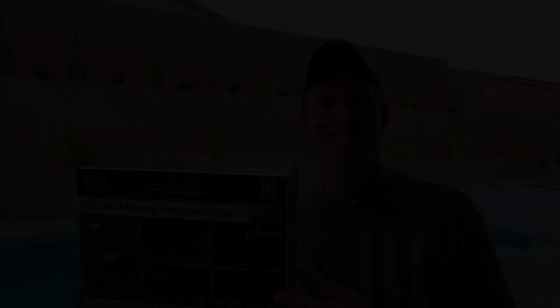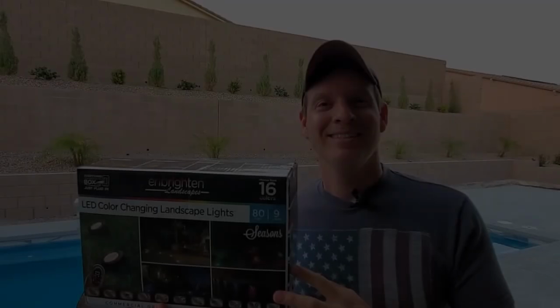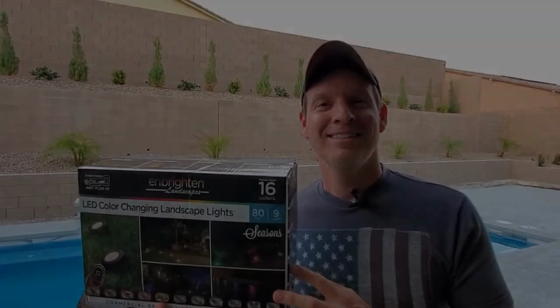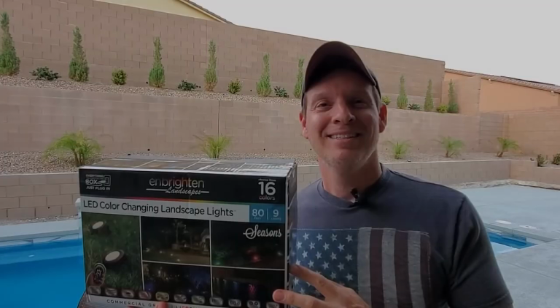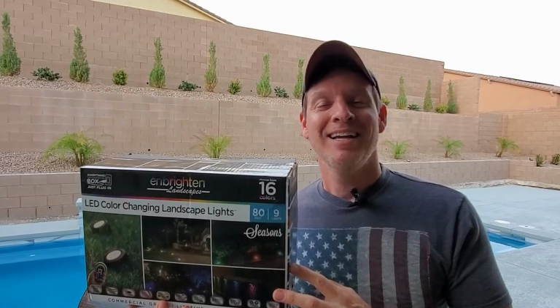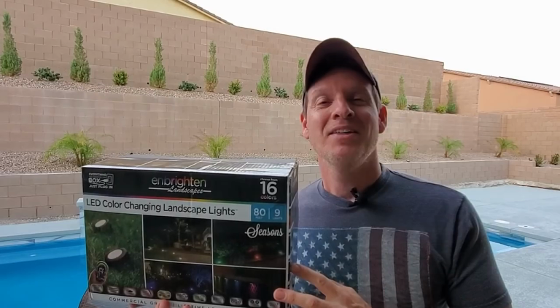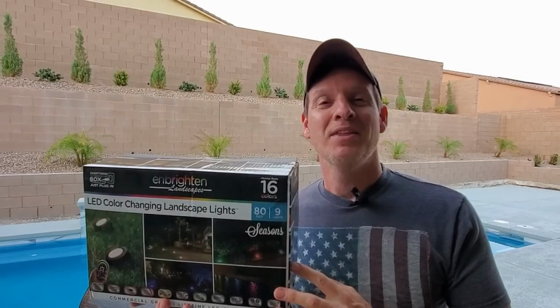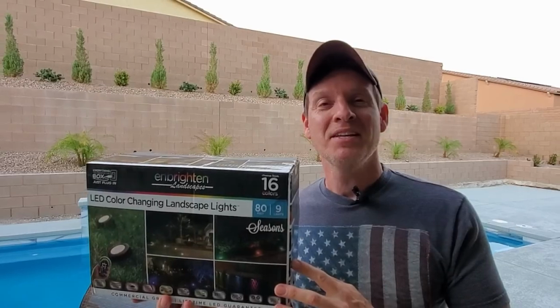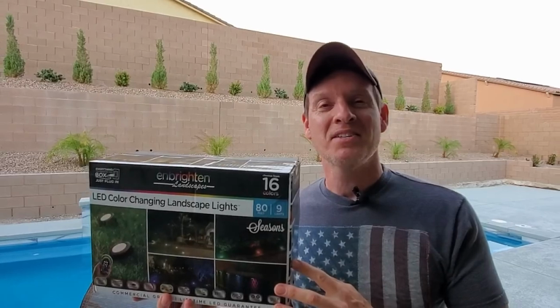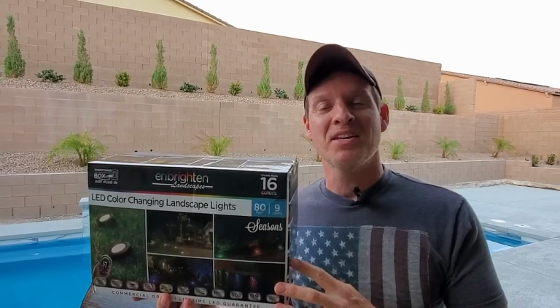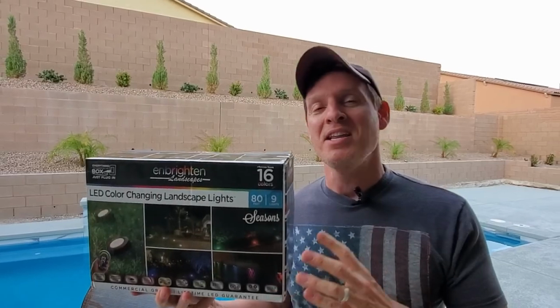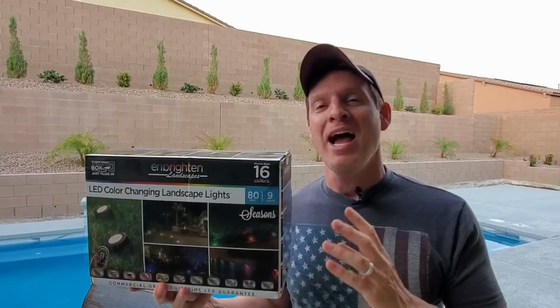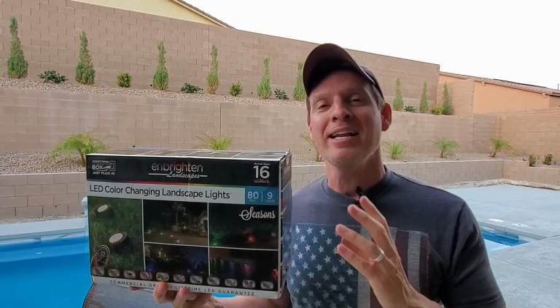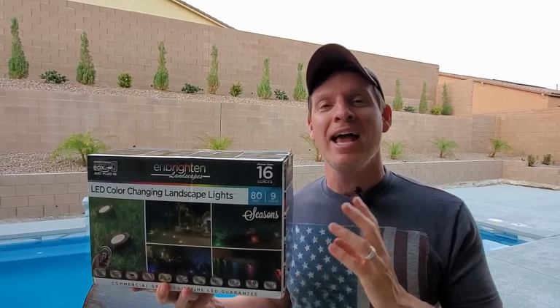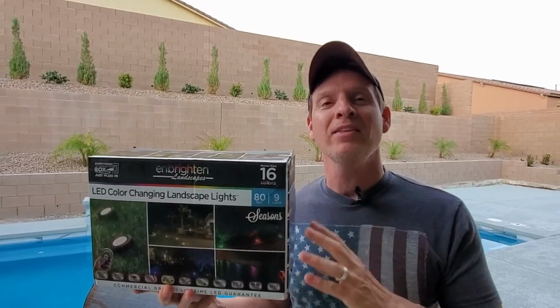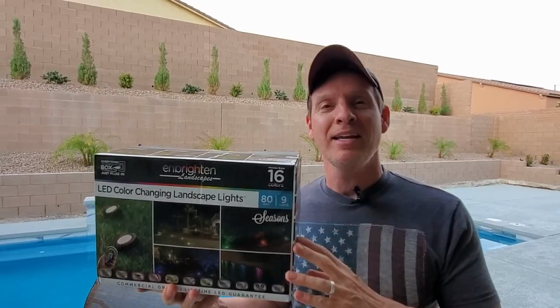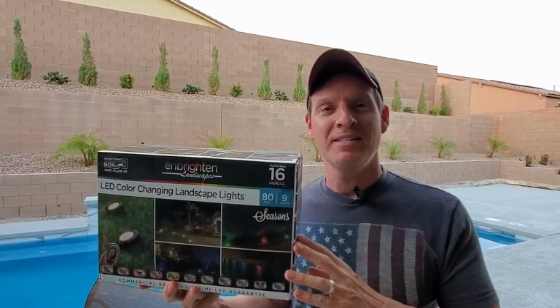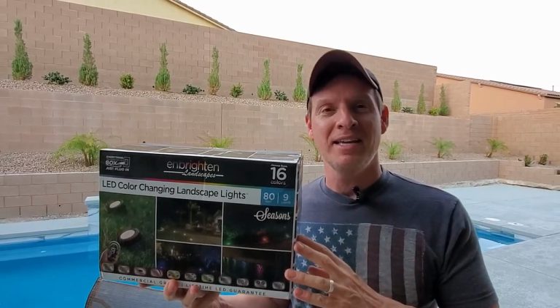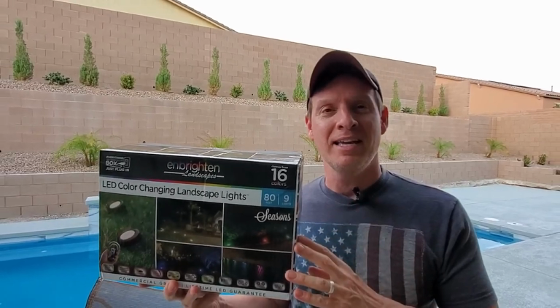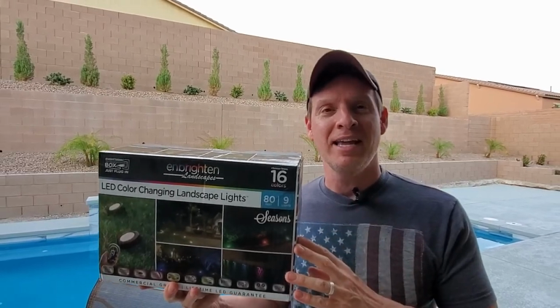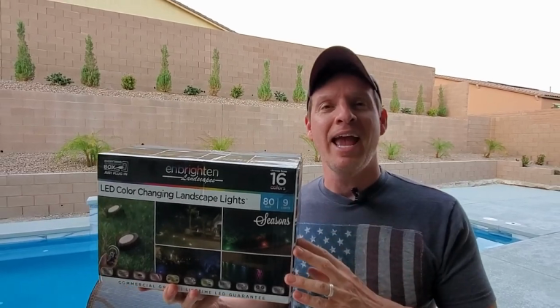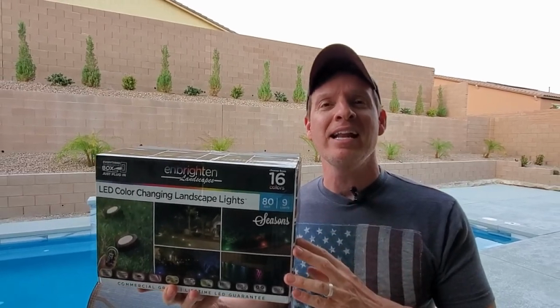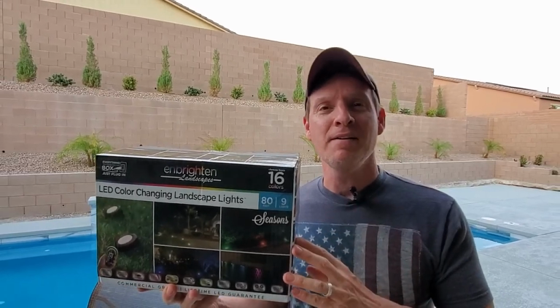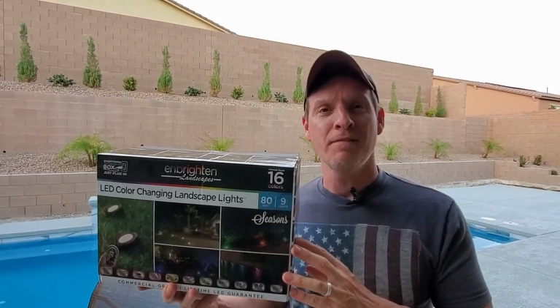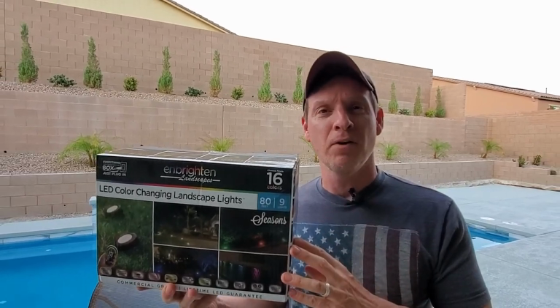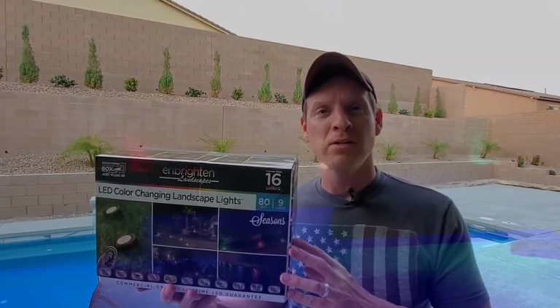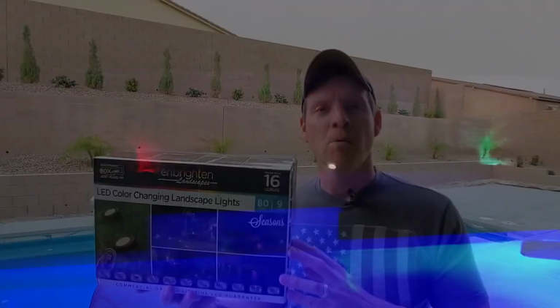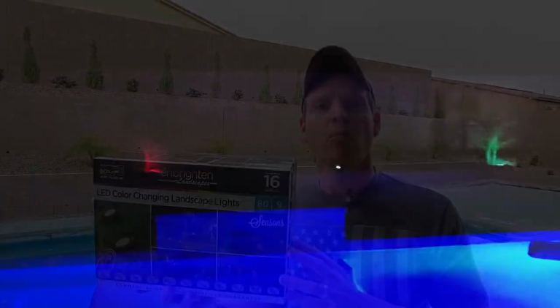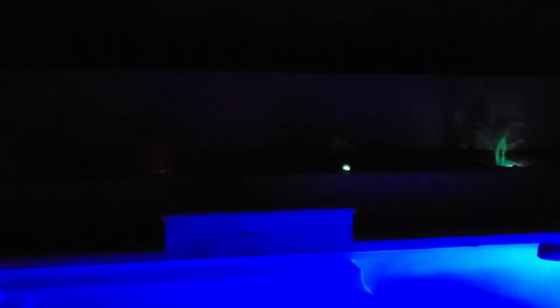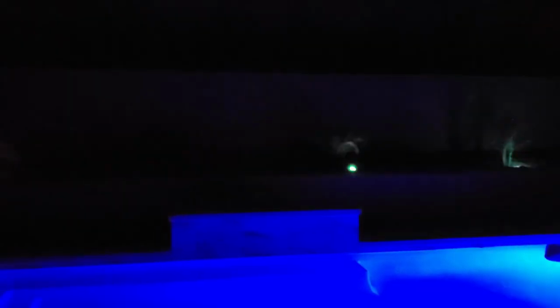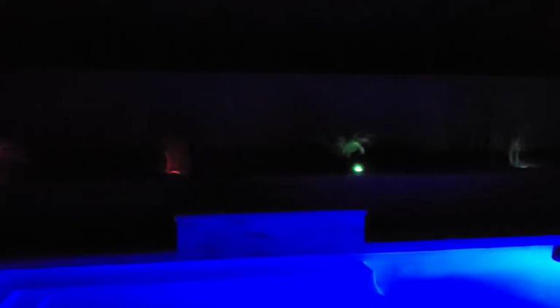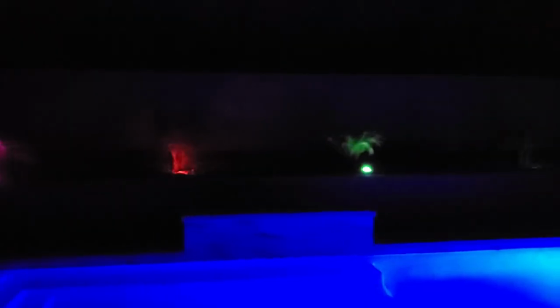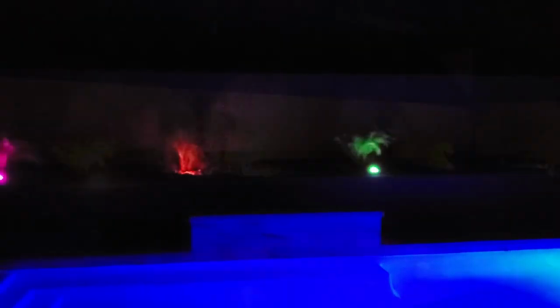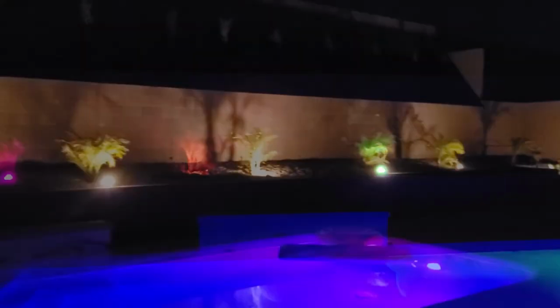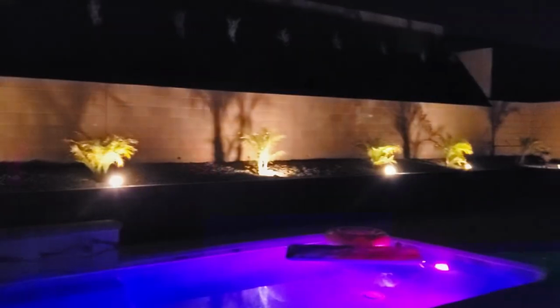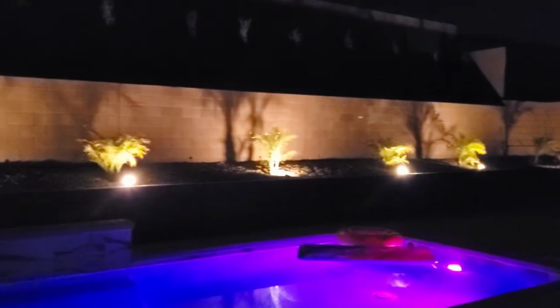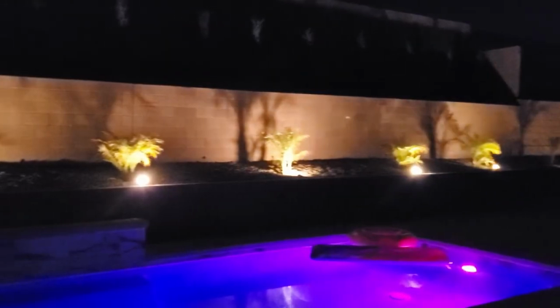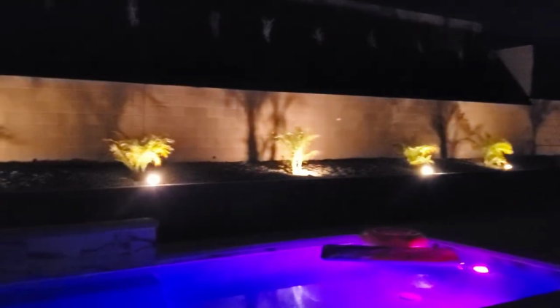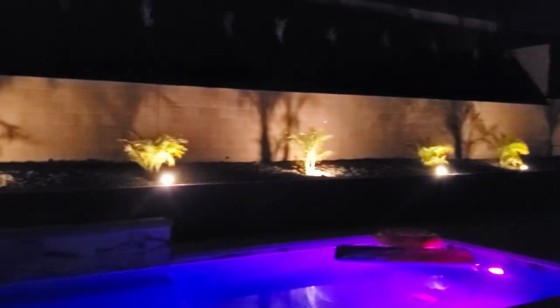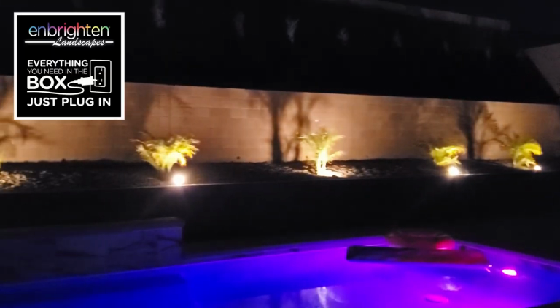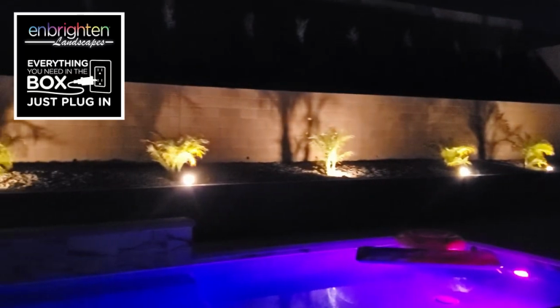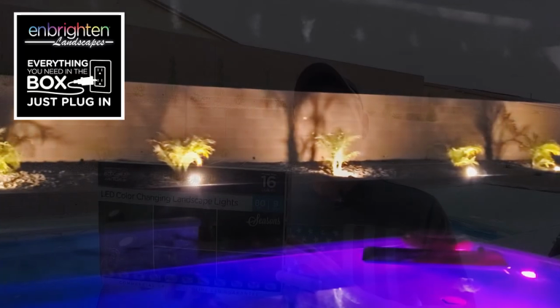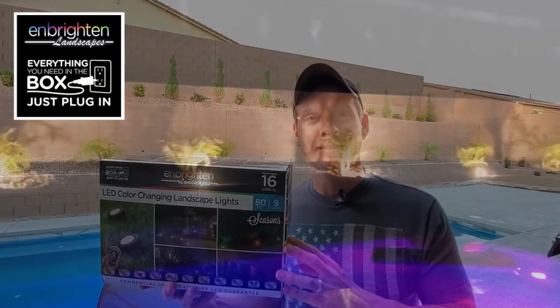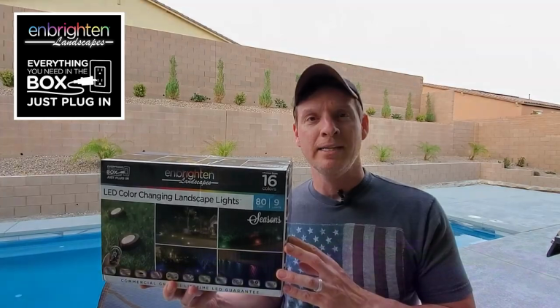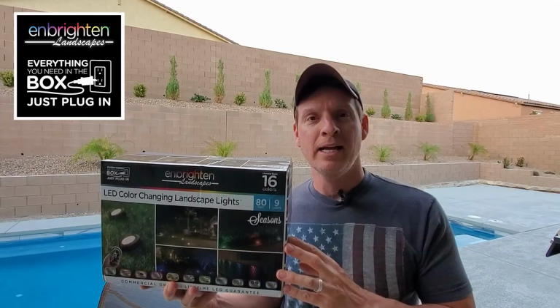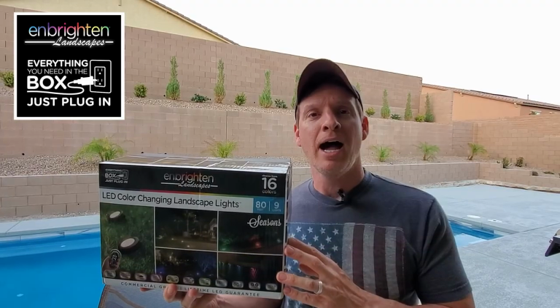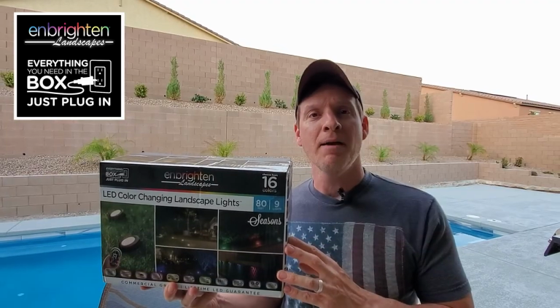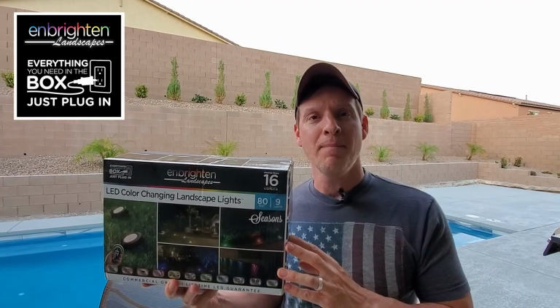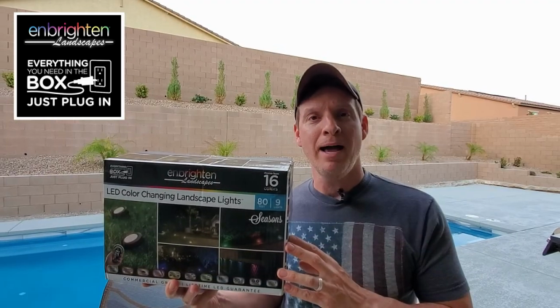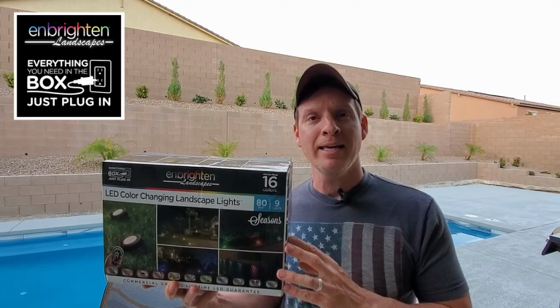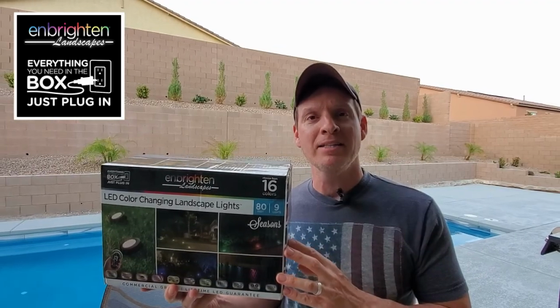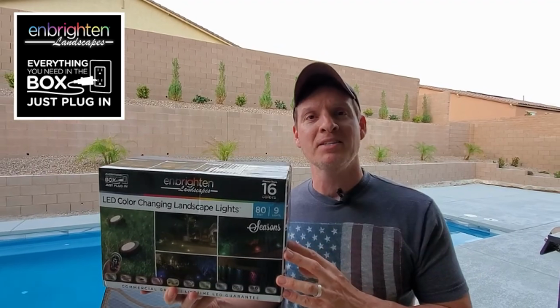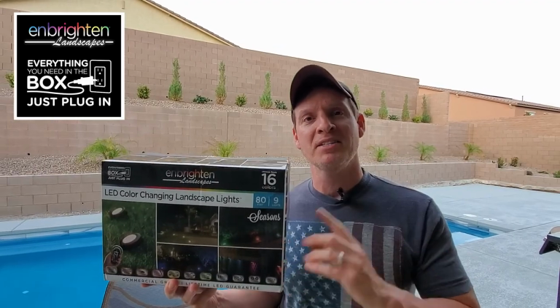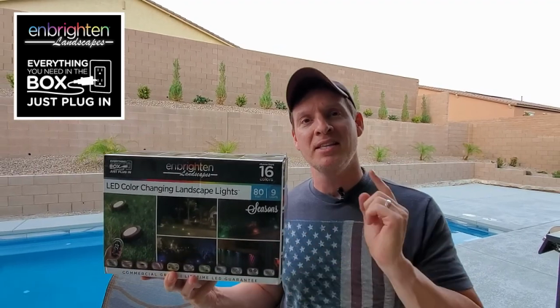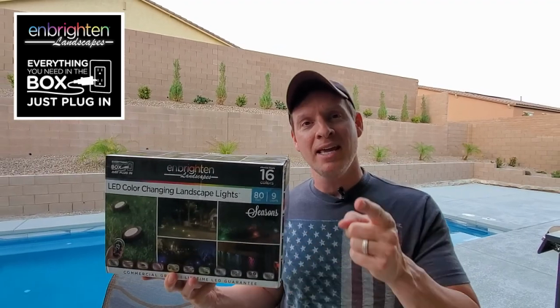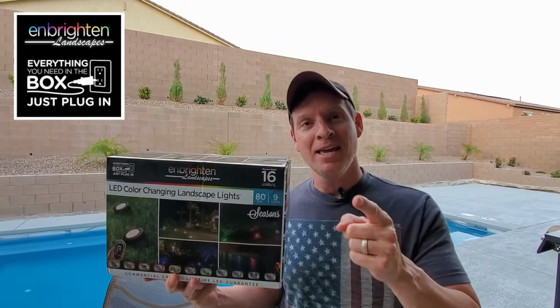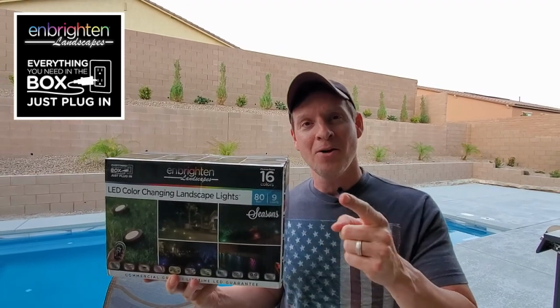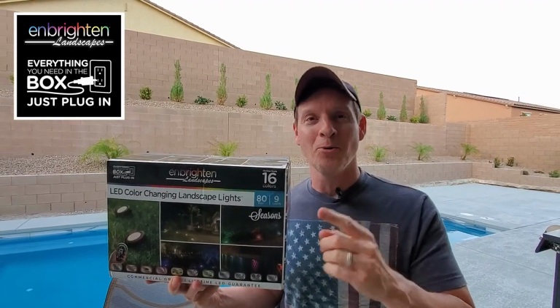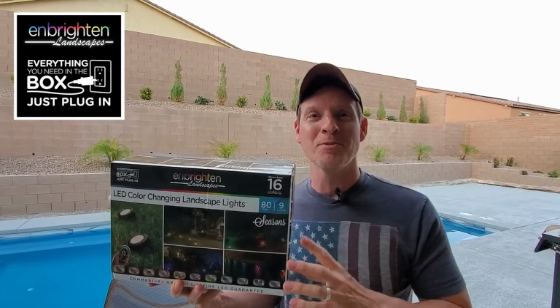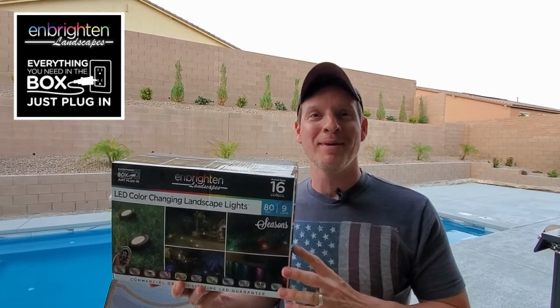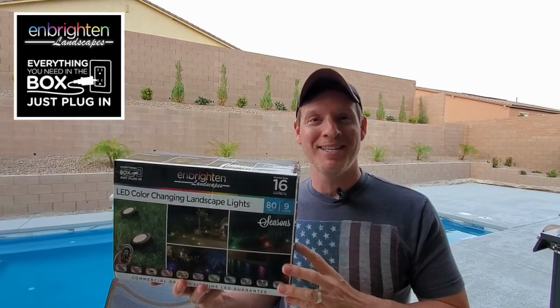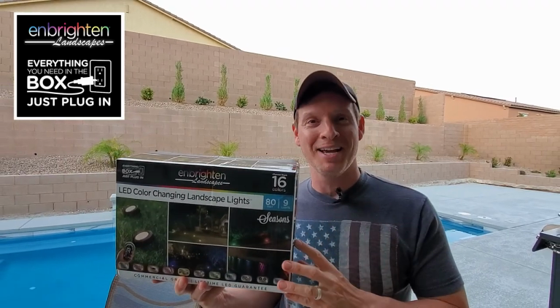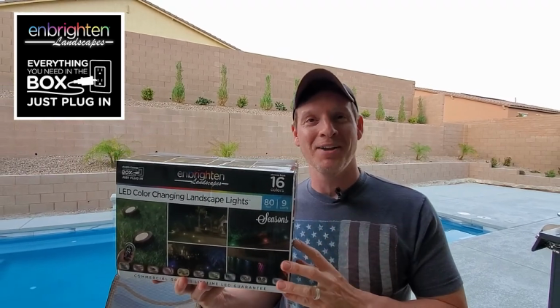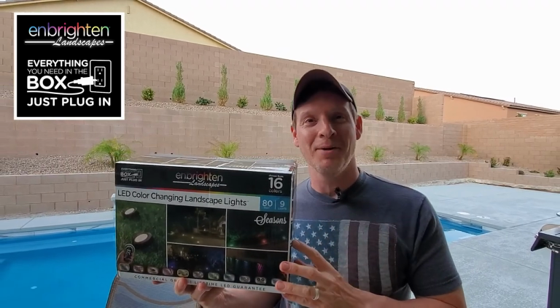This is a 9 LED 80-foot multicolor light kit from Embrayton. I'm Mike and this is The Ultimate Tech Hub.